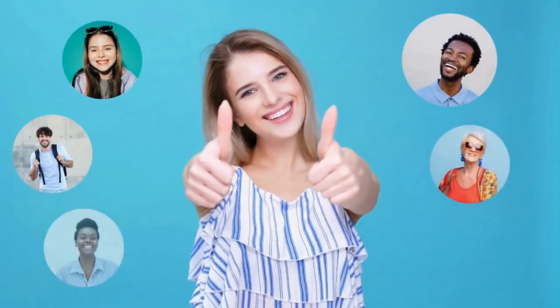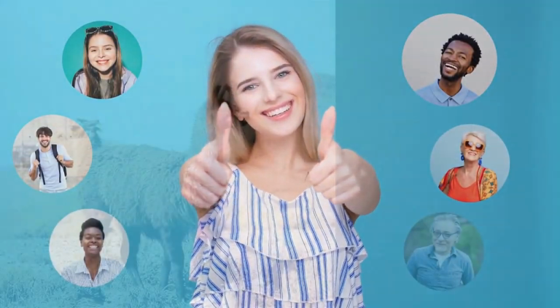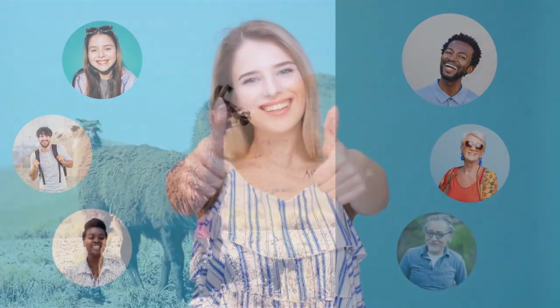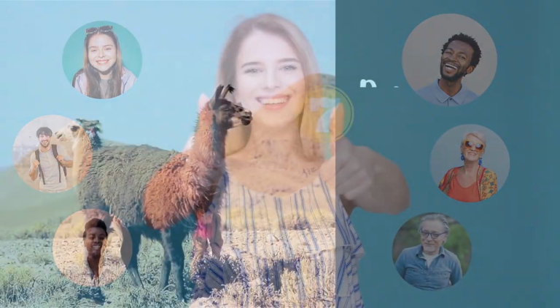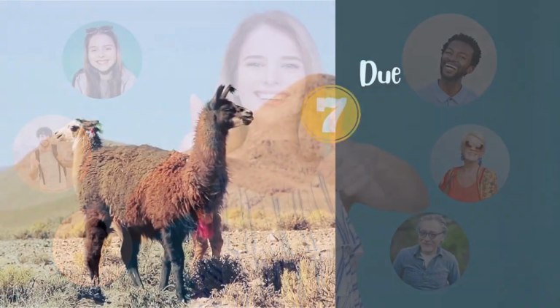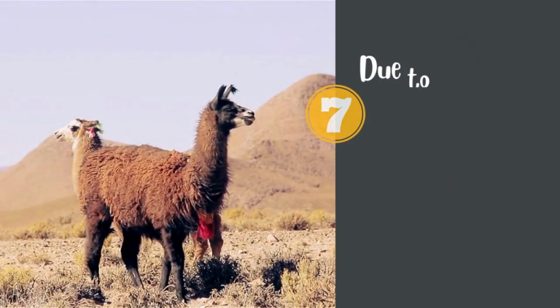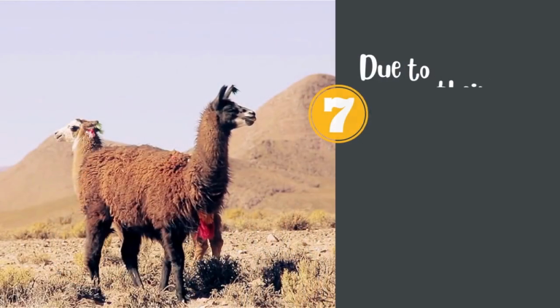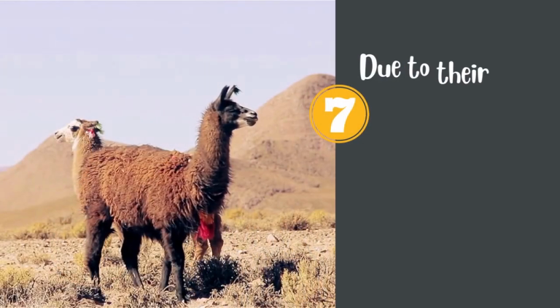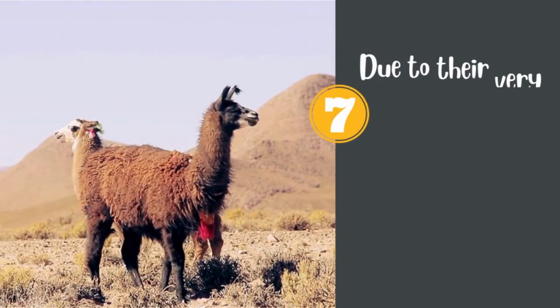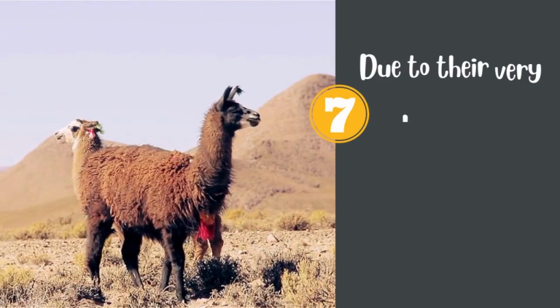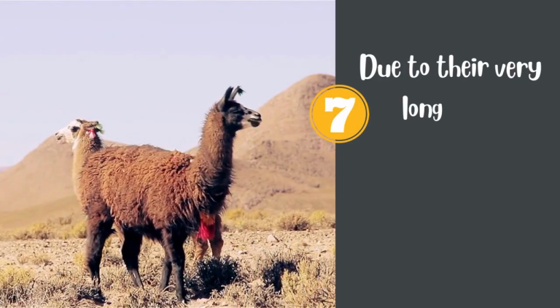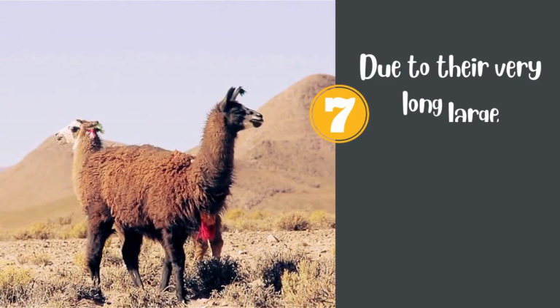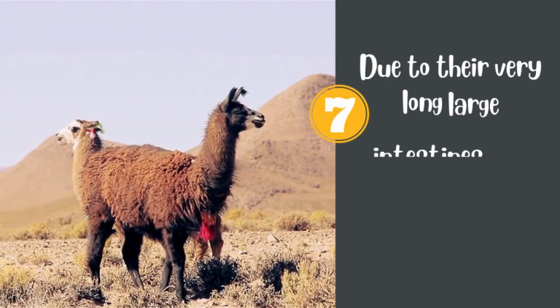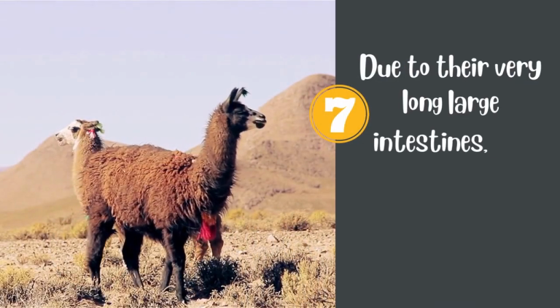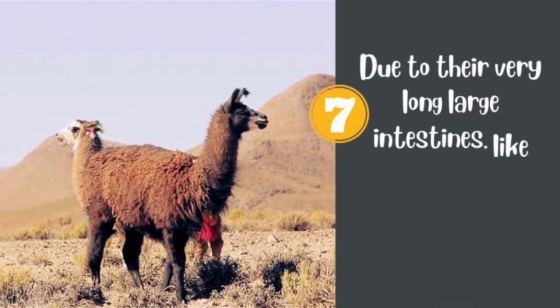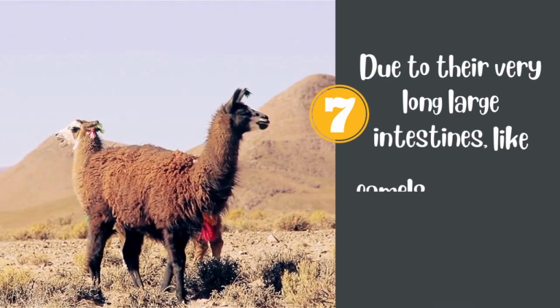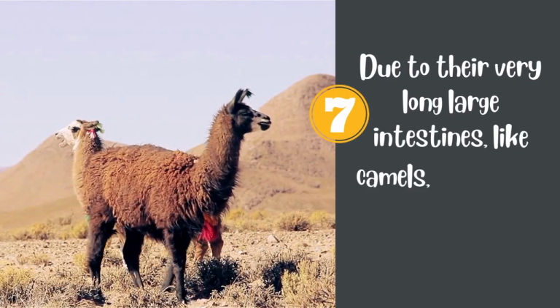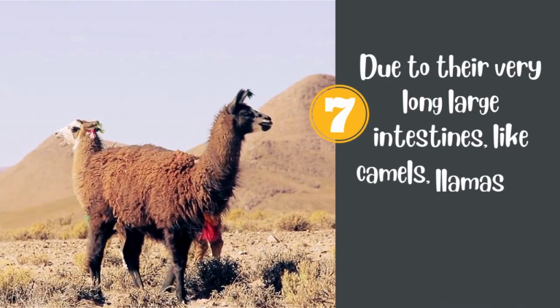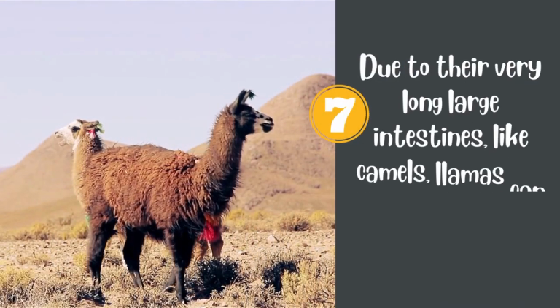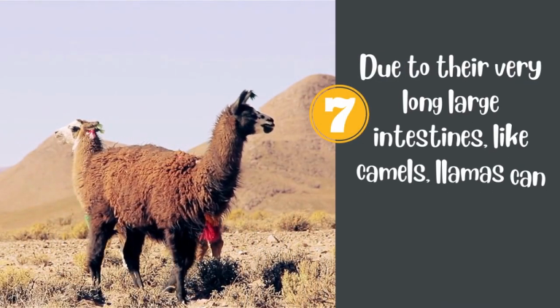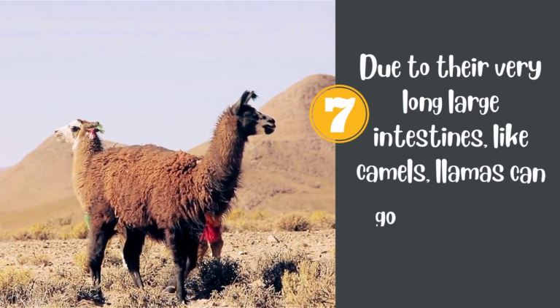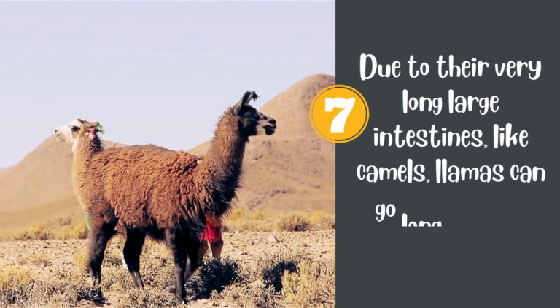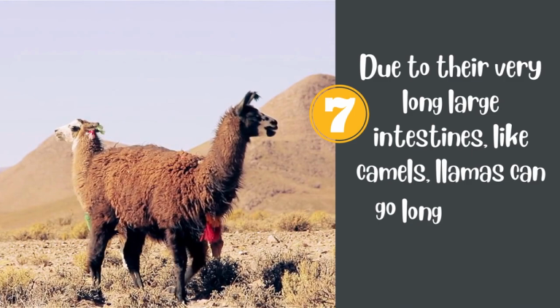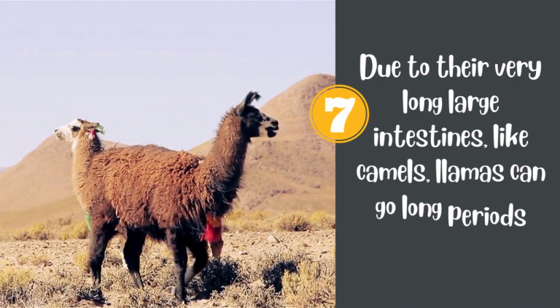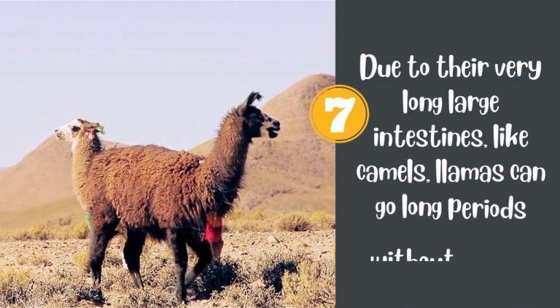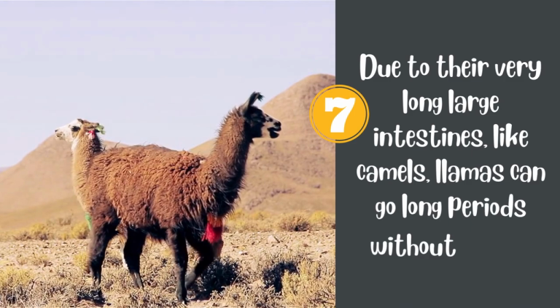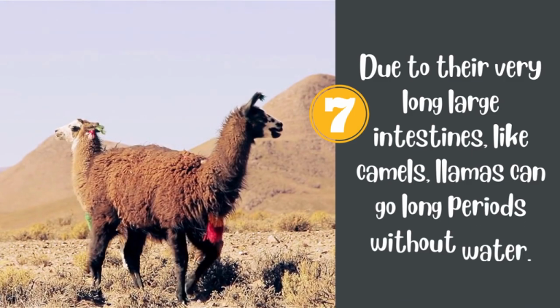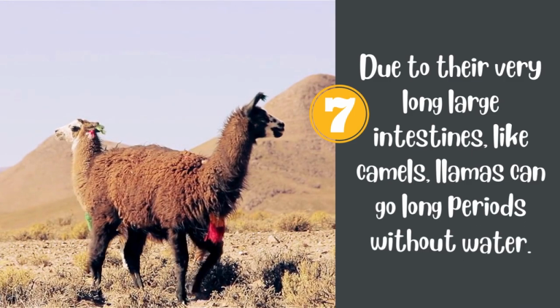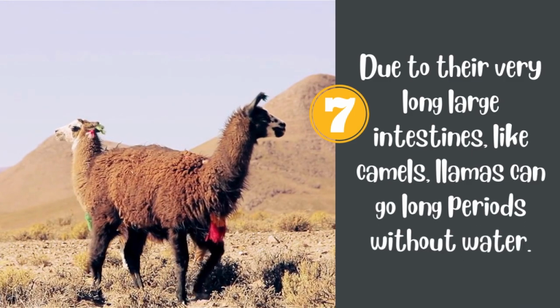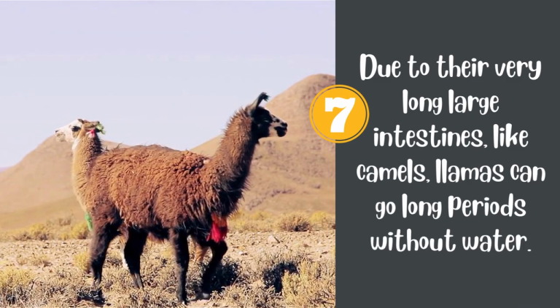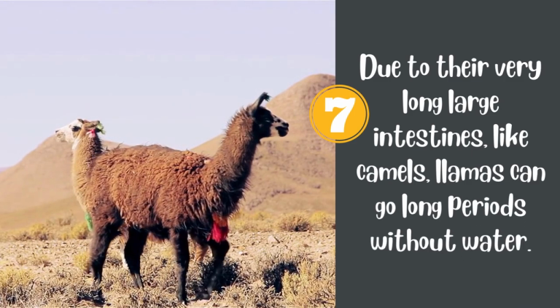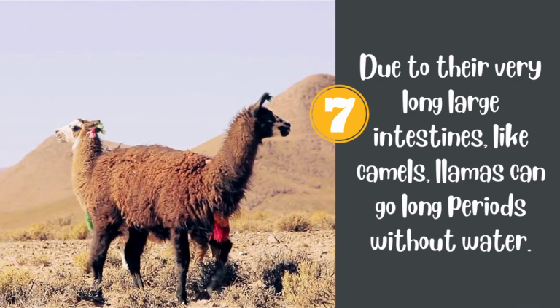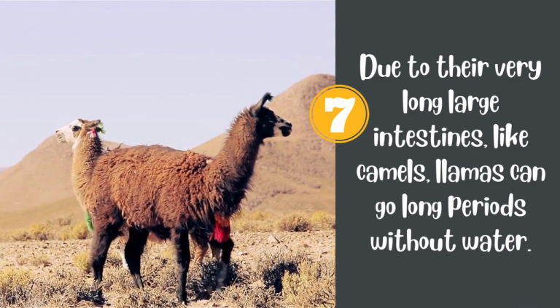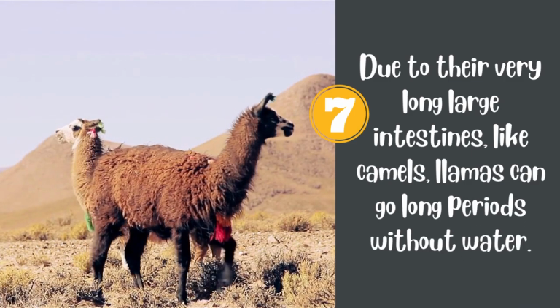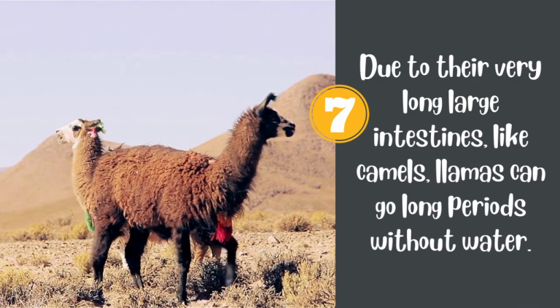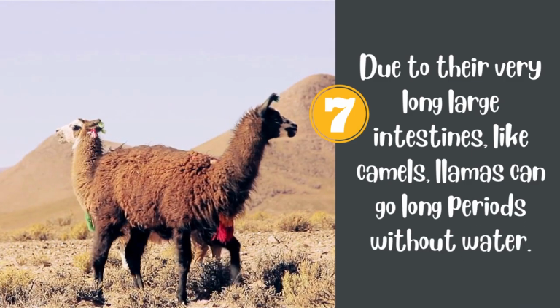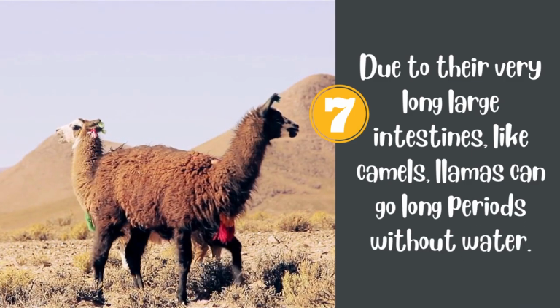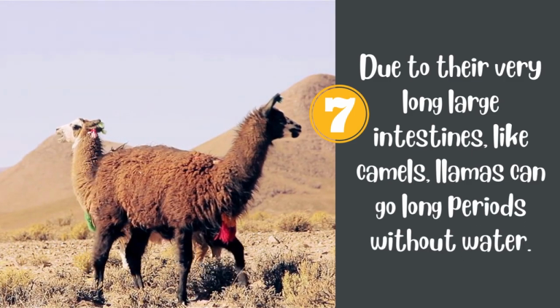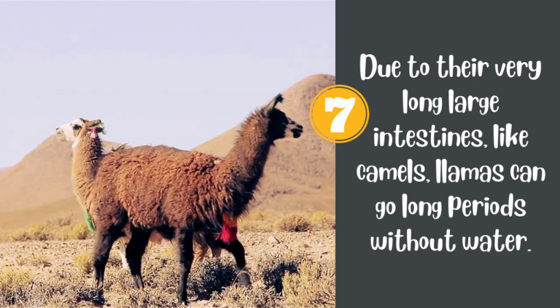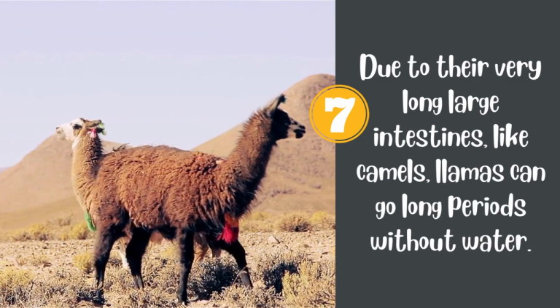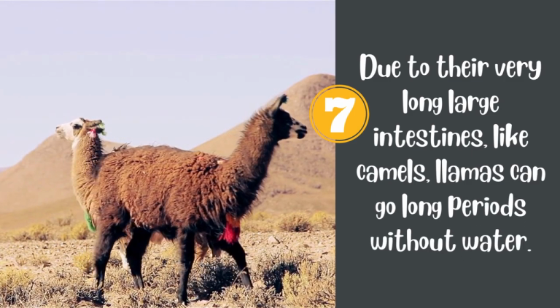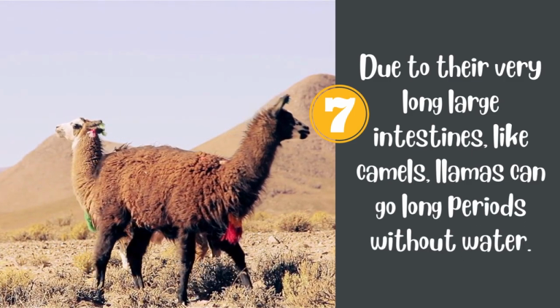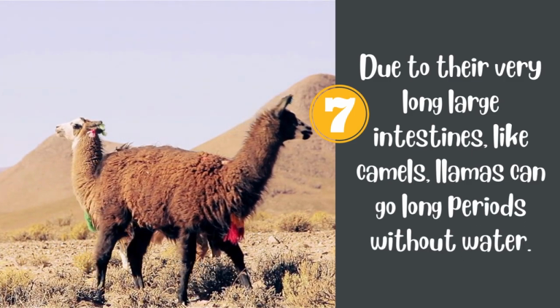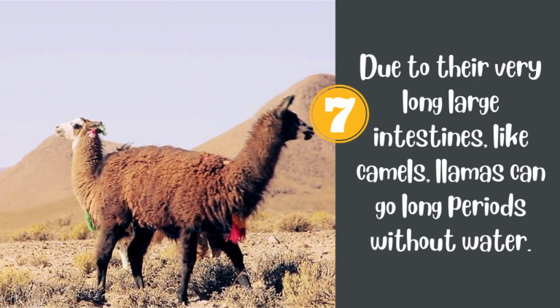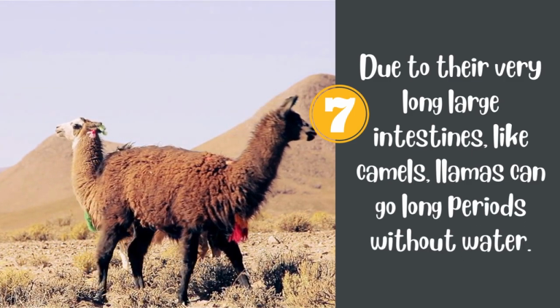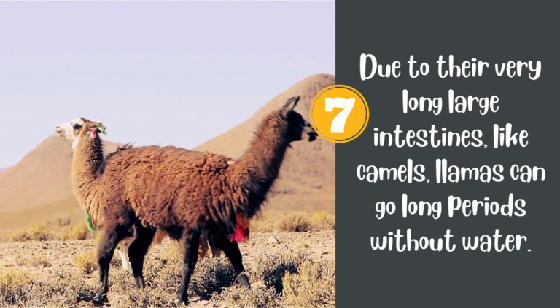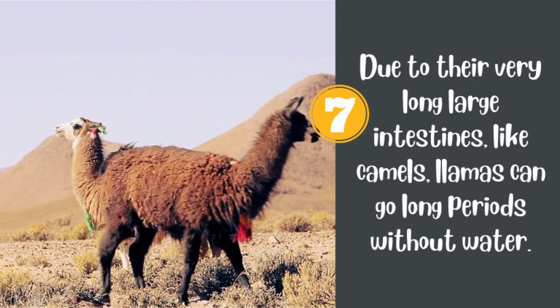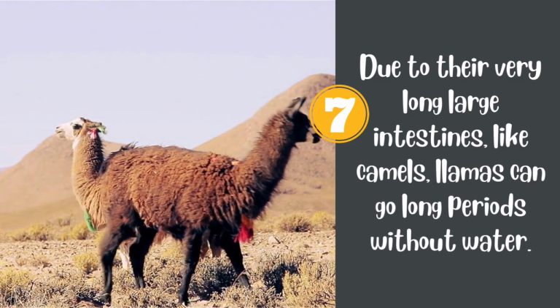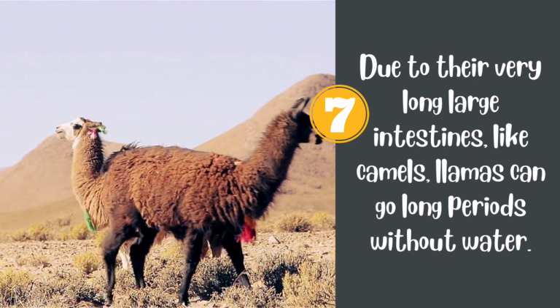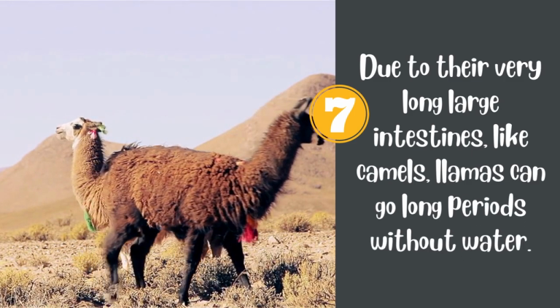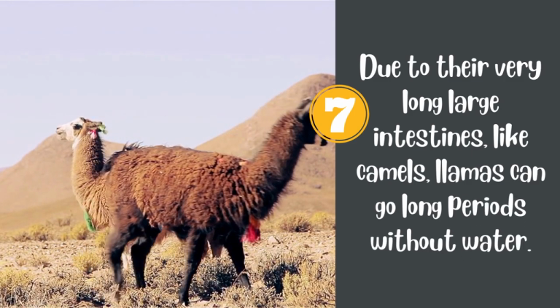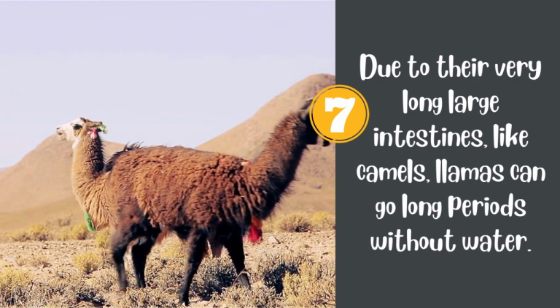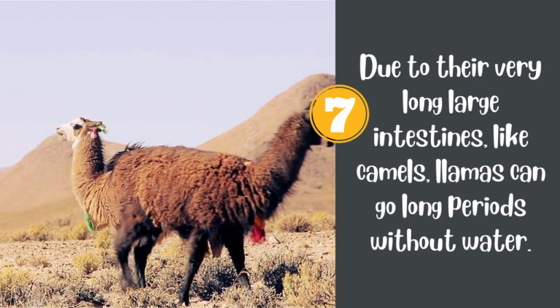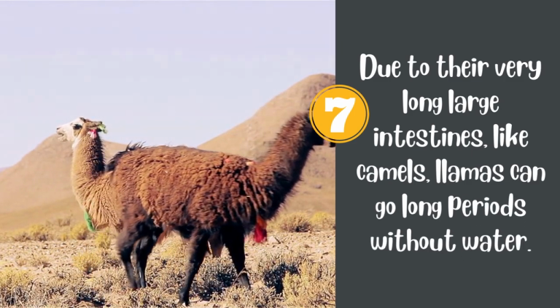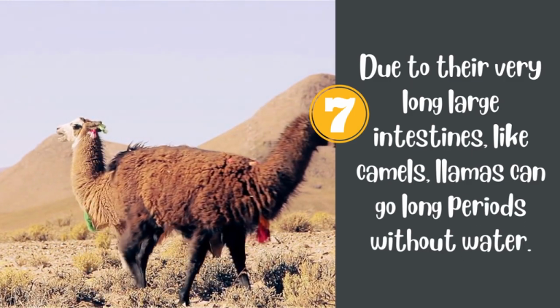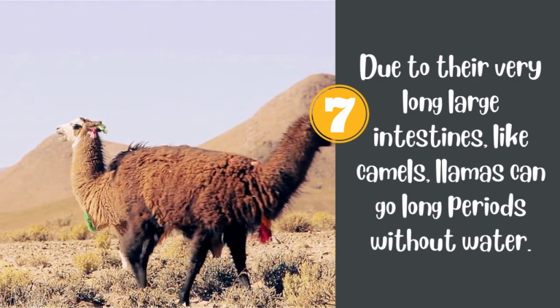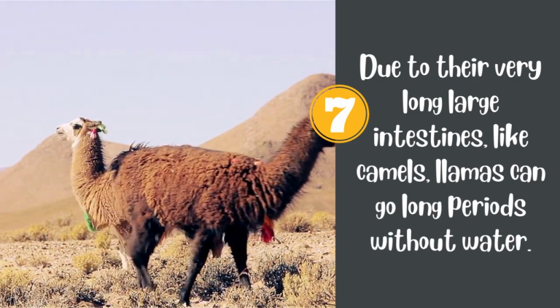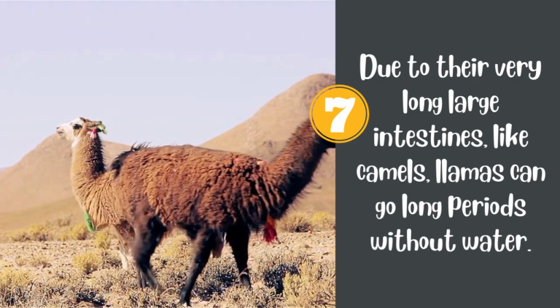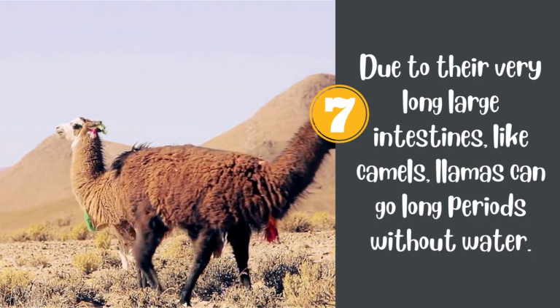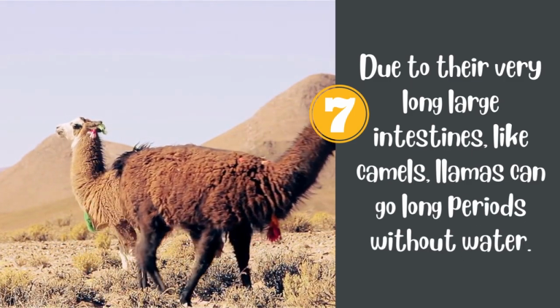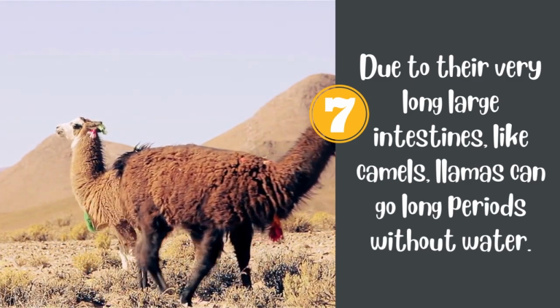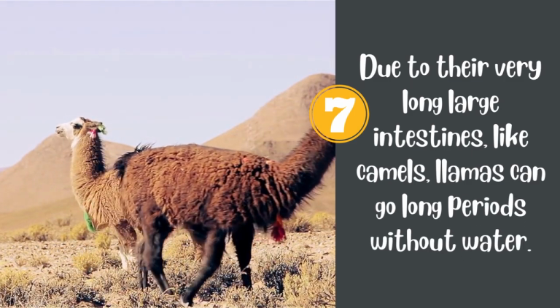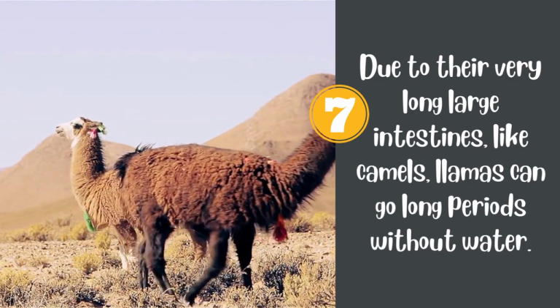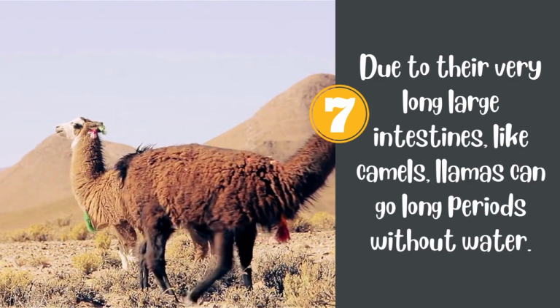7. Due to their very long large intestines, like camels, llamas can go long periods without water.